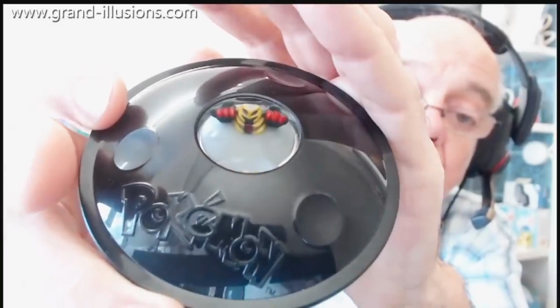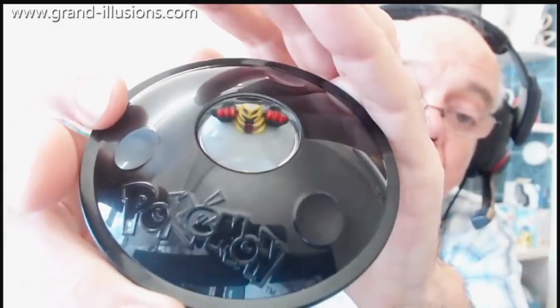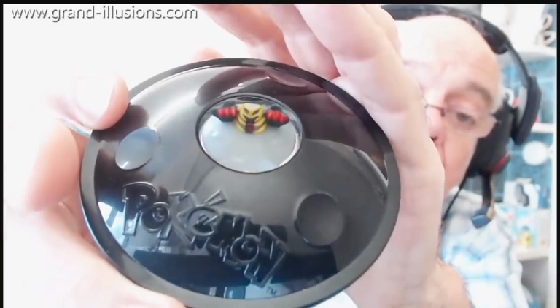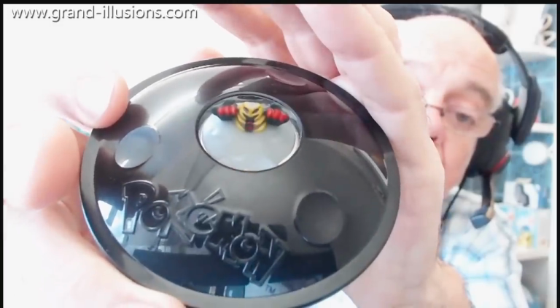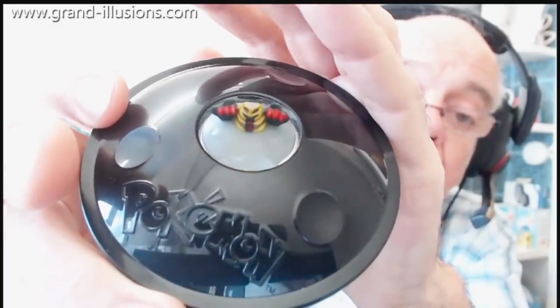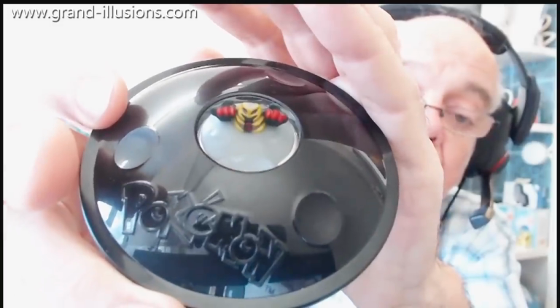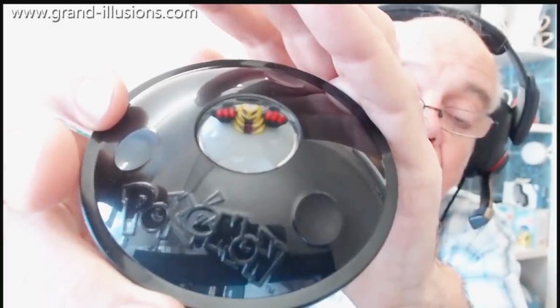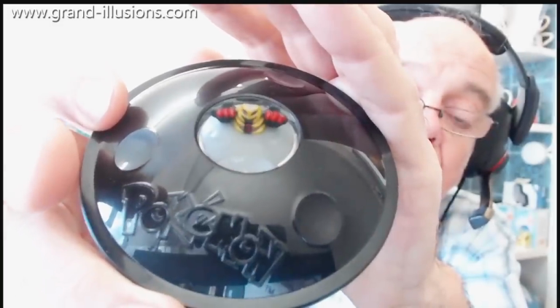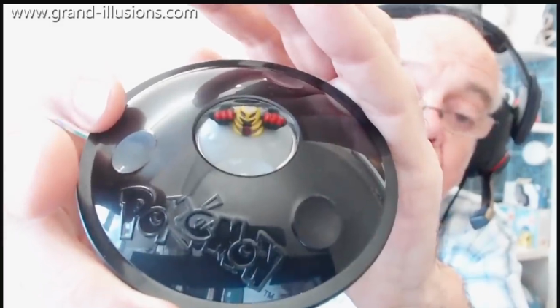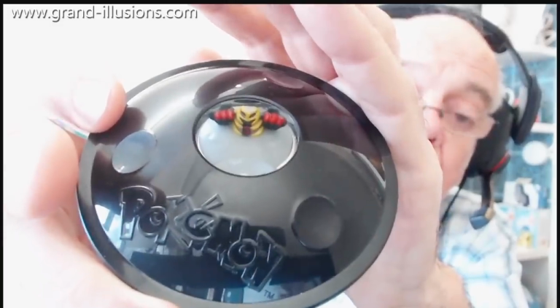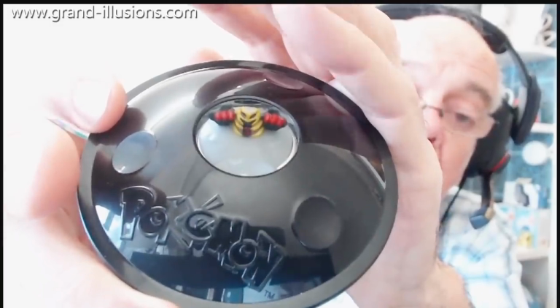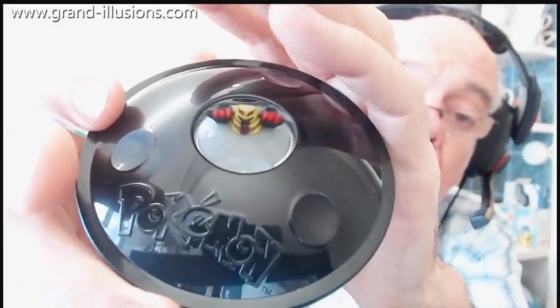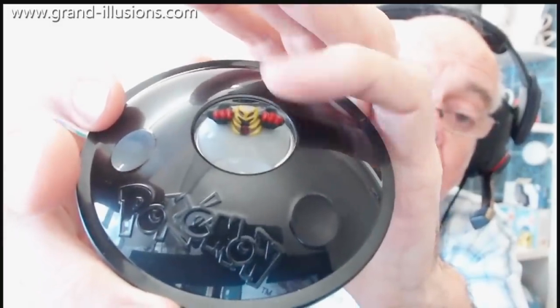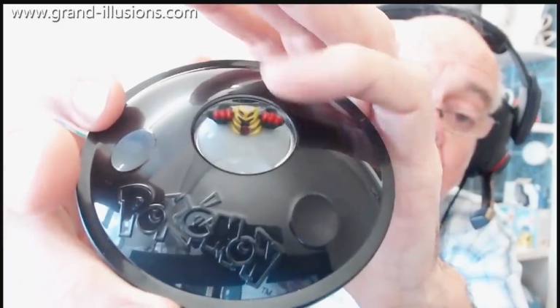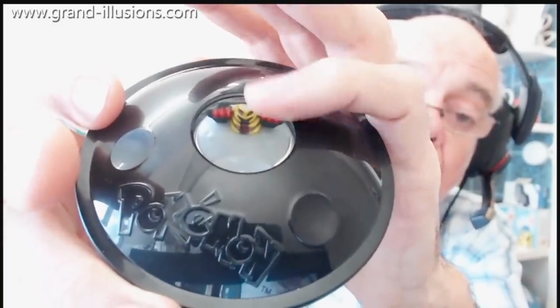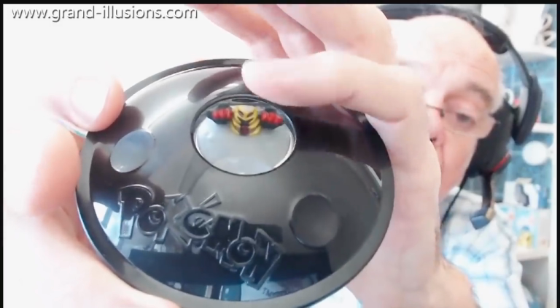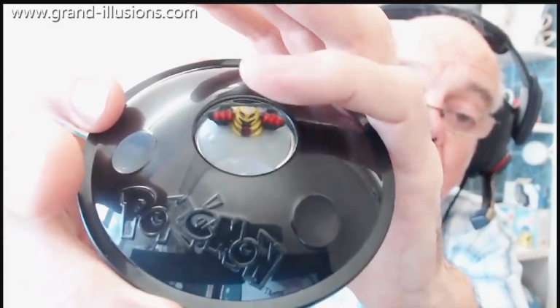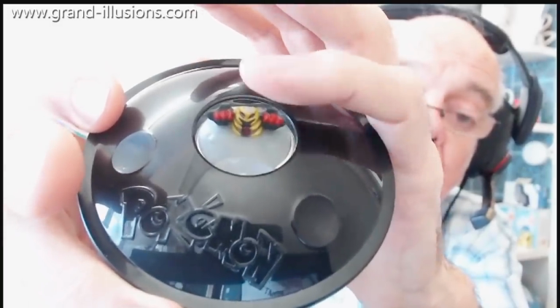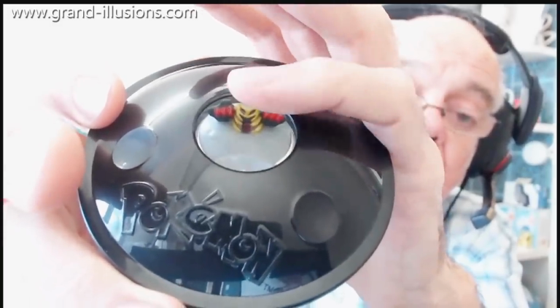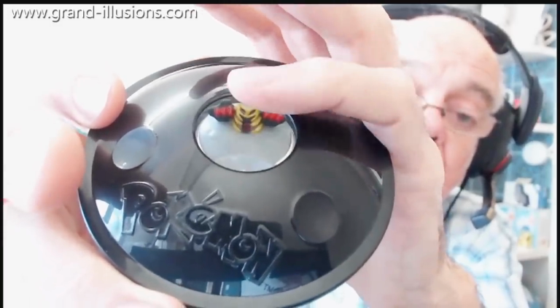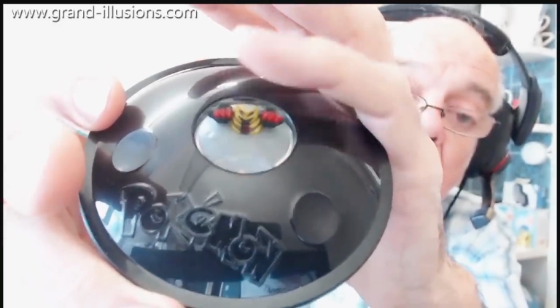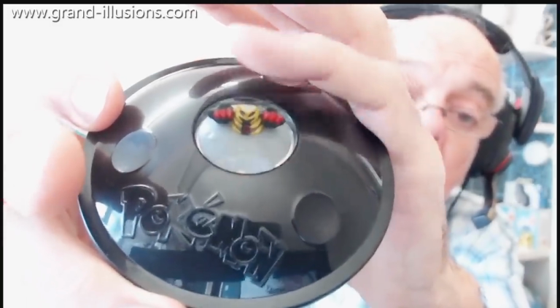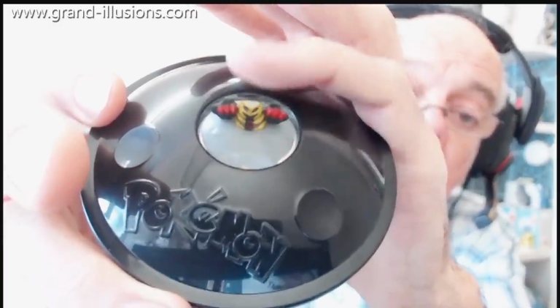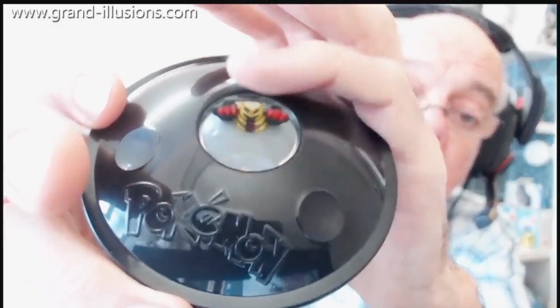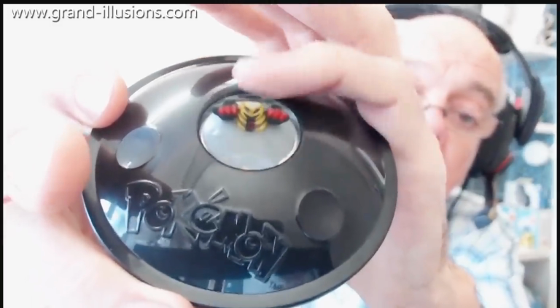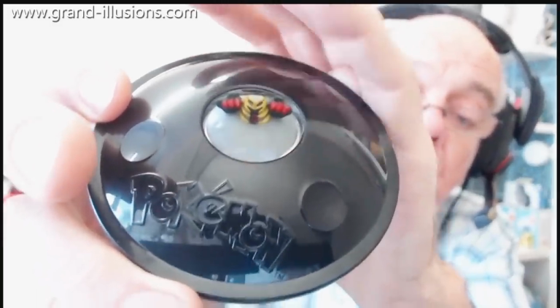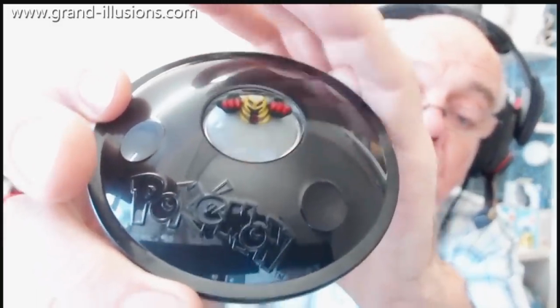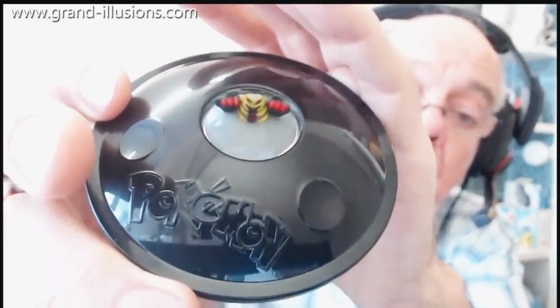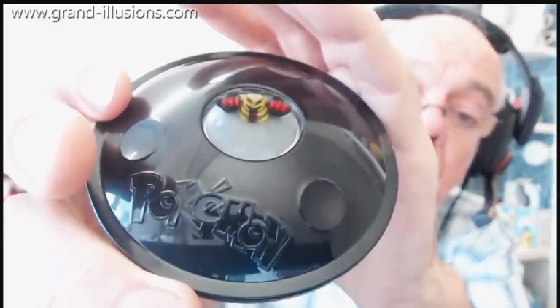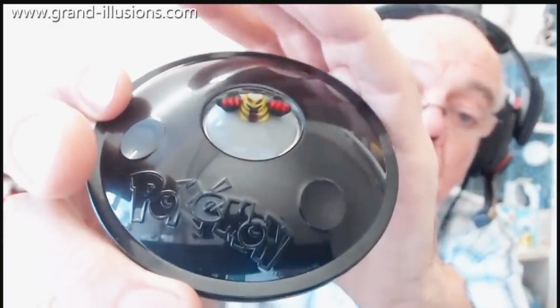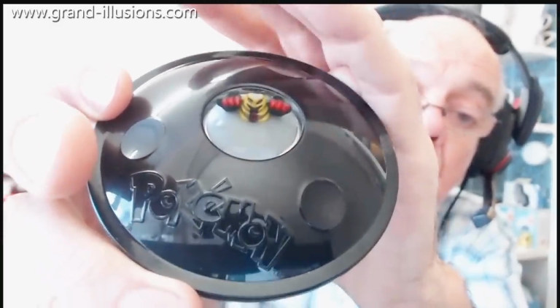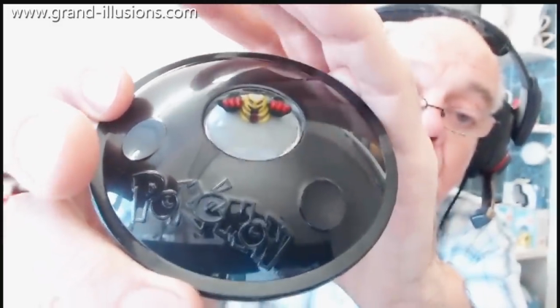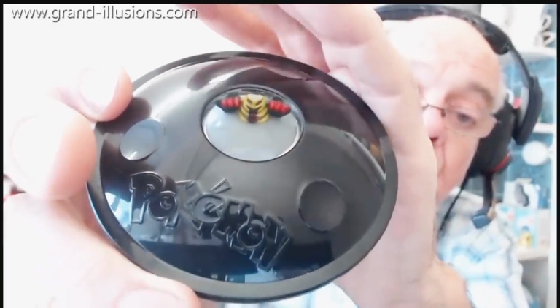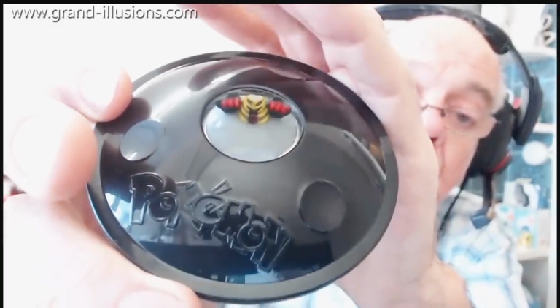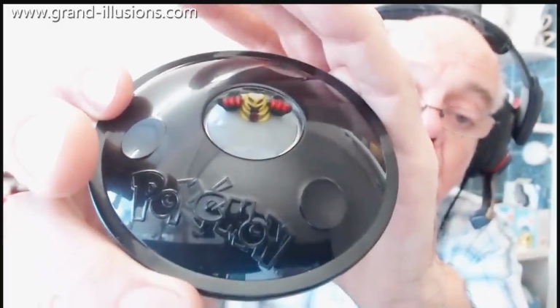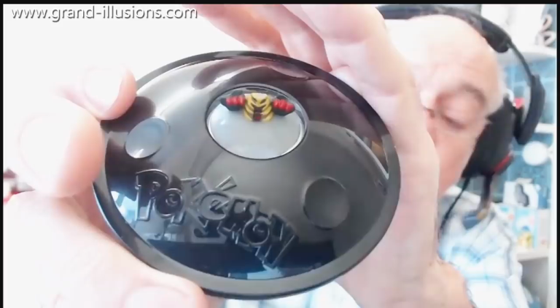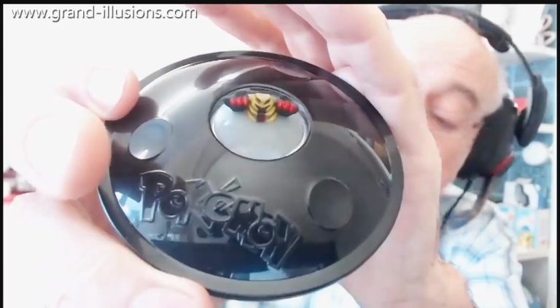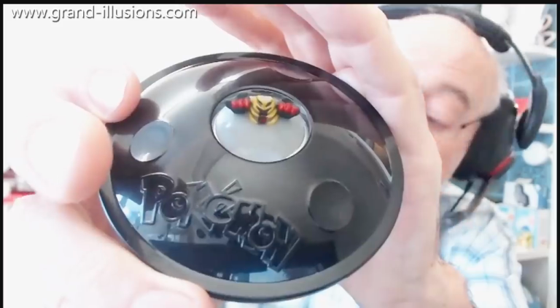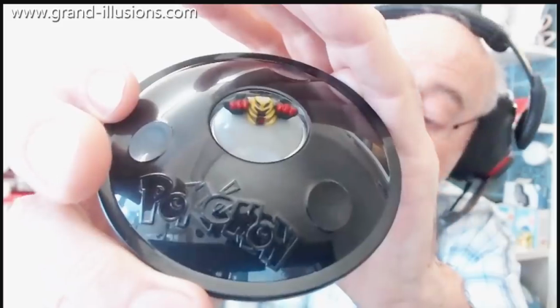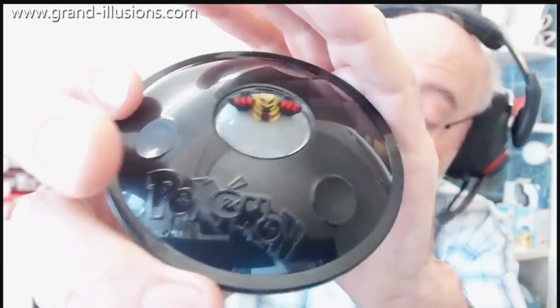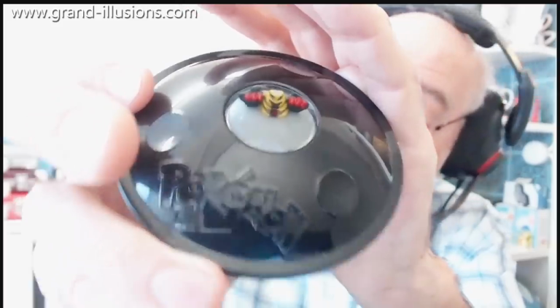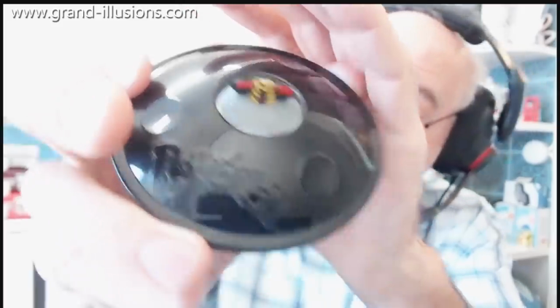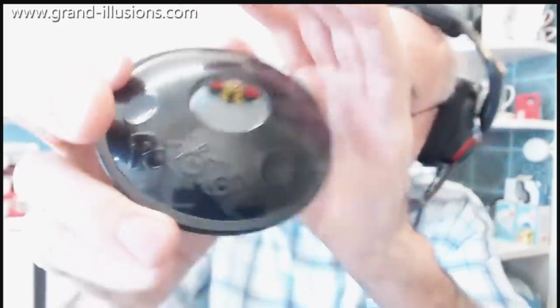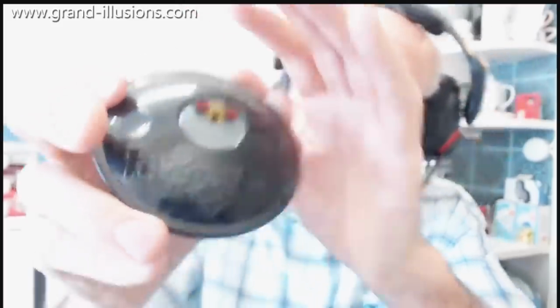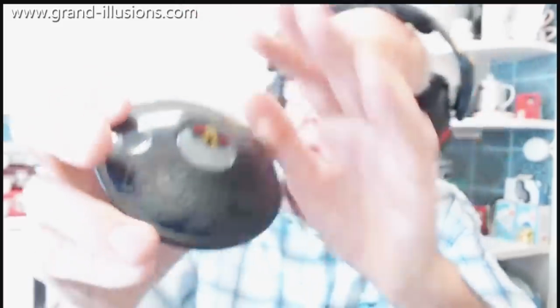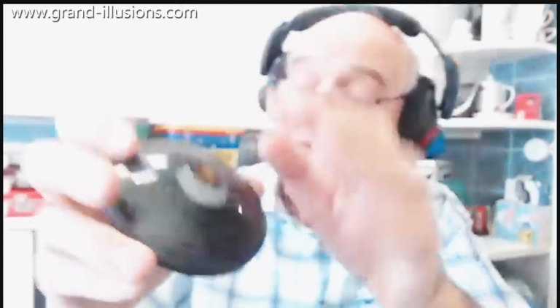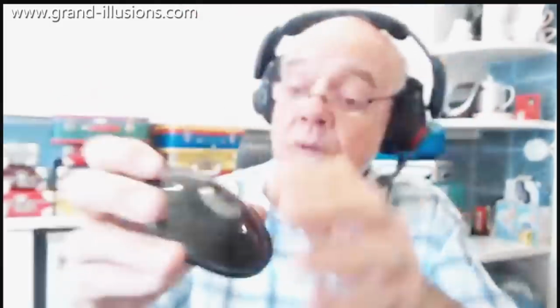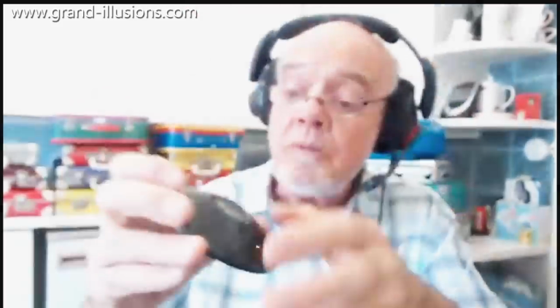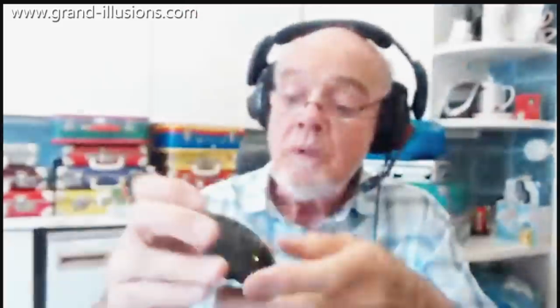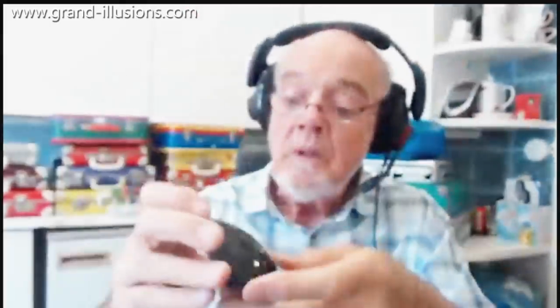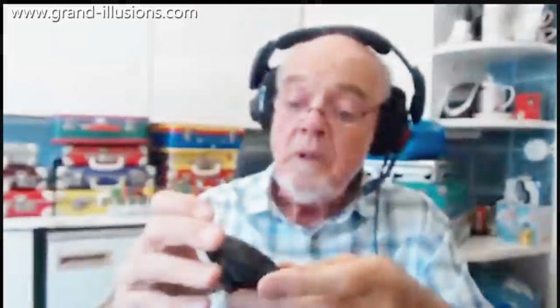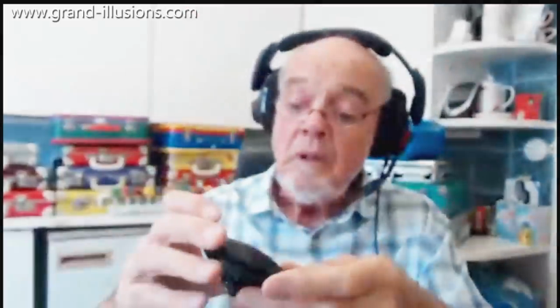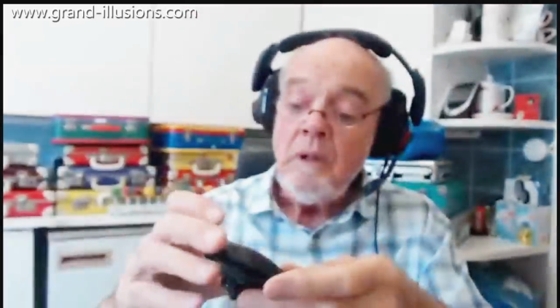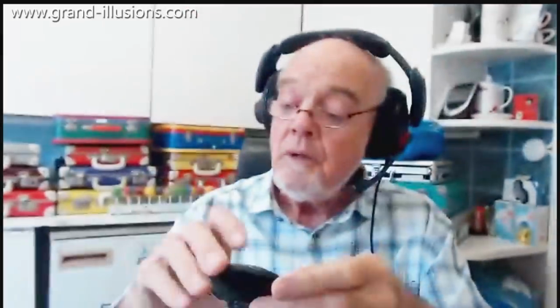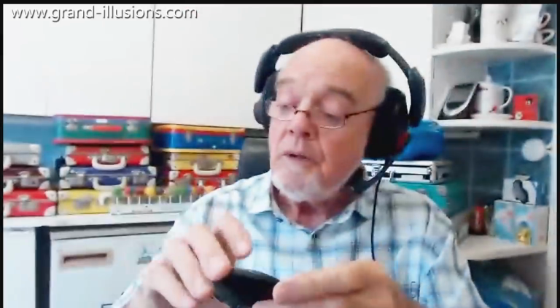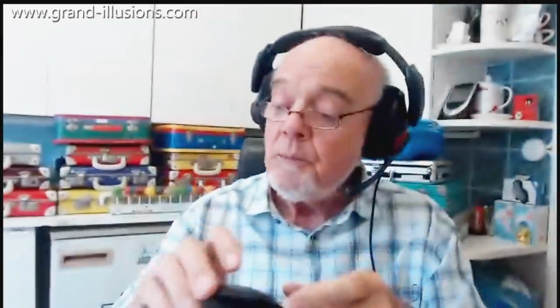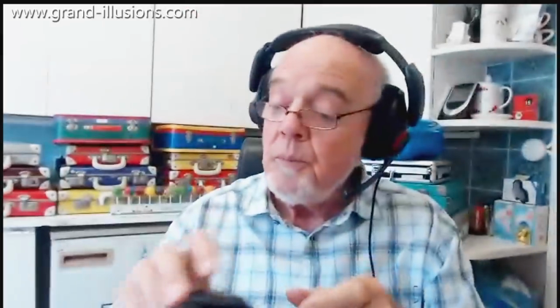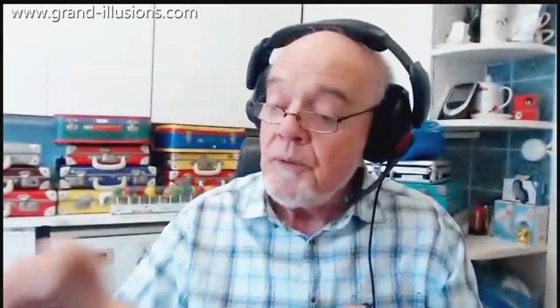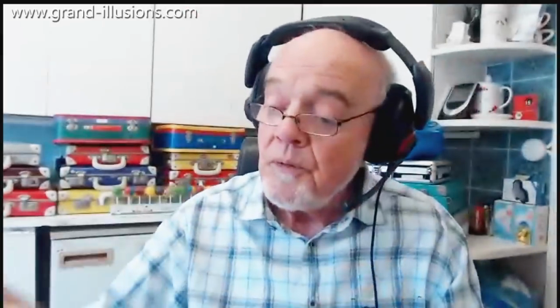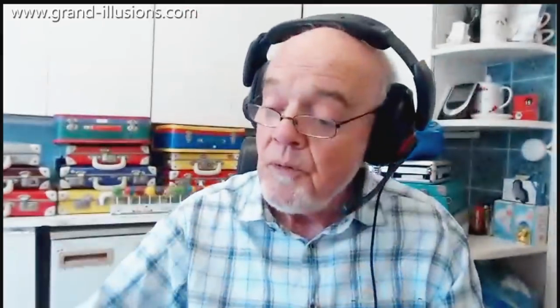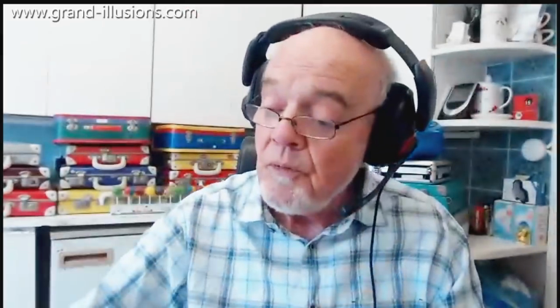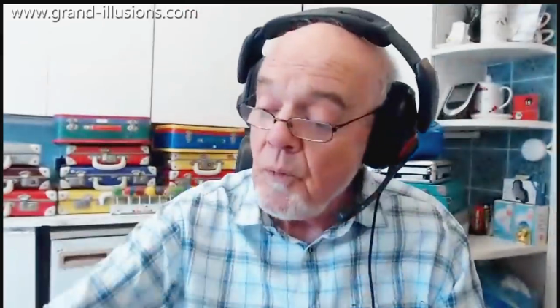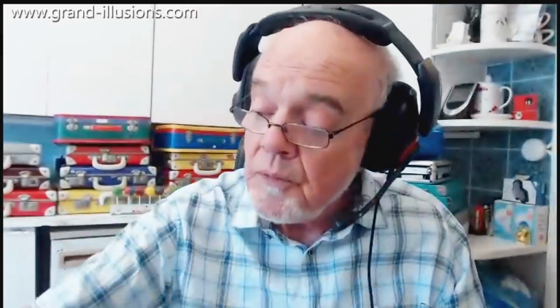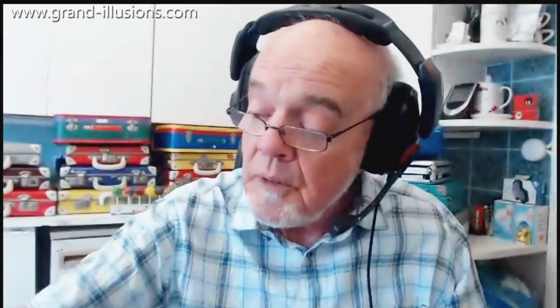If you look at it from certain angles, this lifts up and appears to be above the surface, which is brilliant. So a nice piece I've got there.